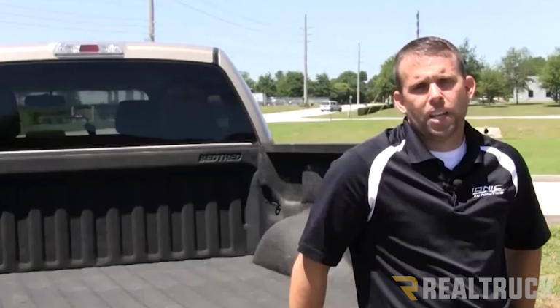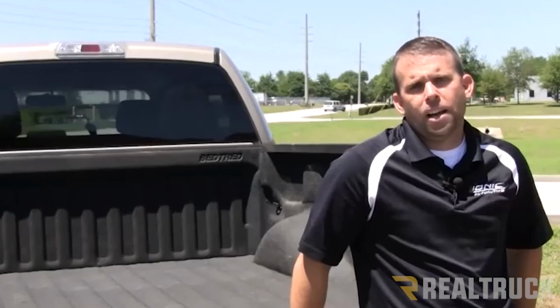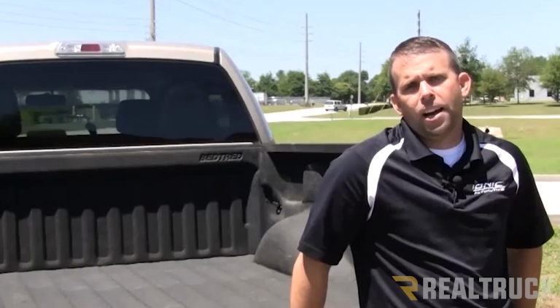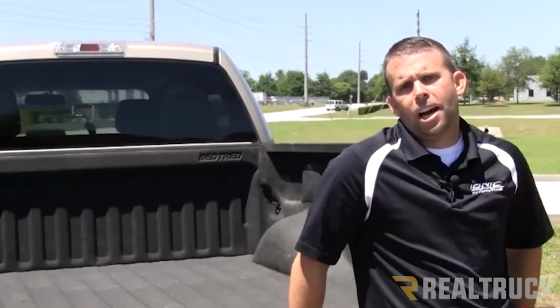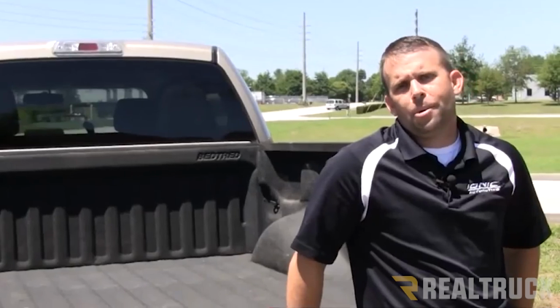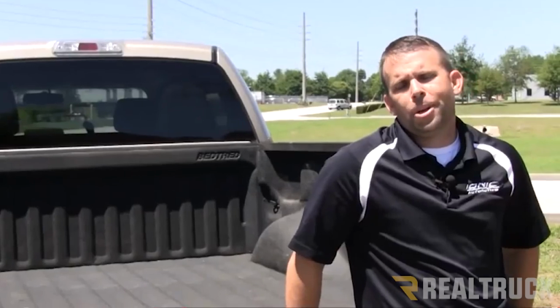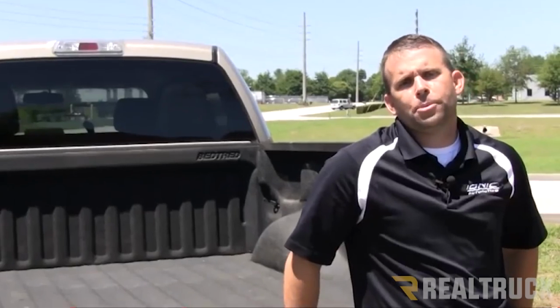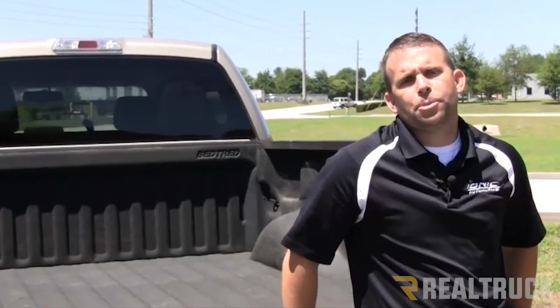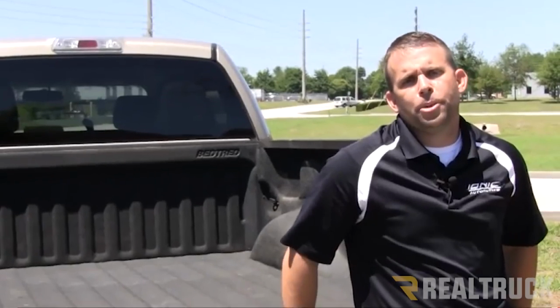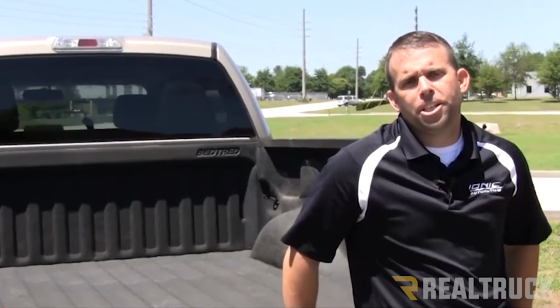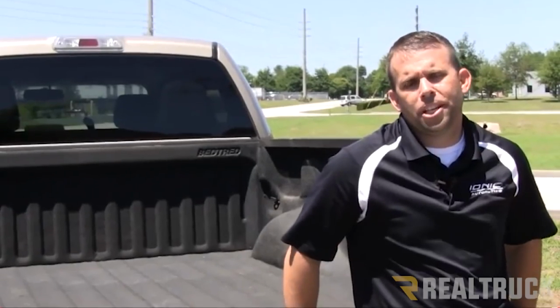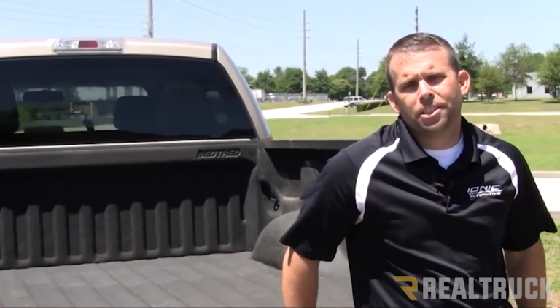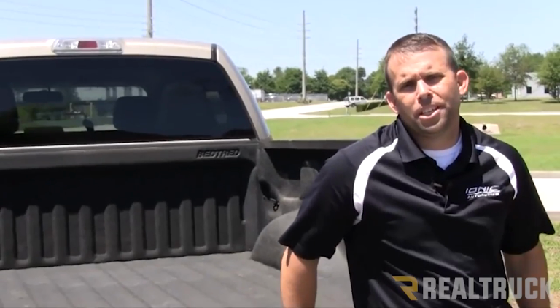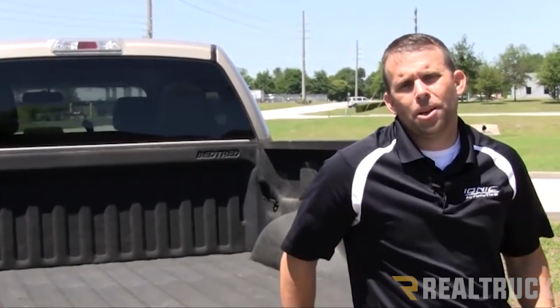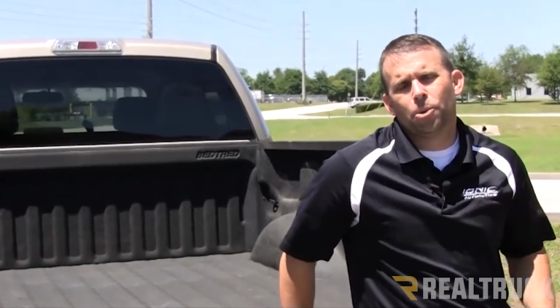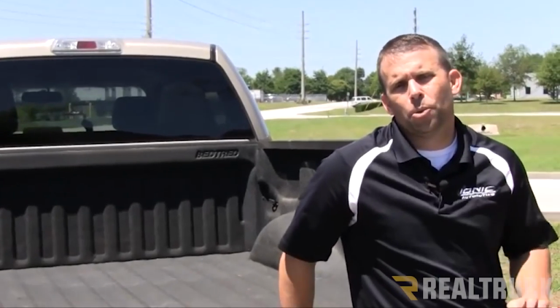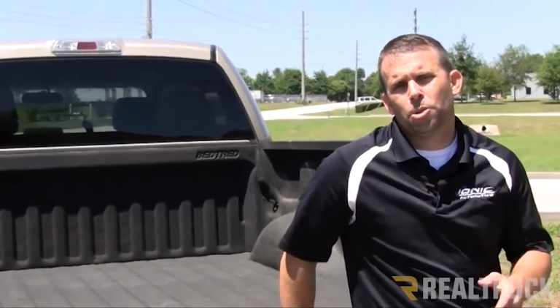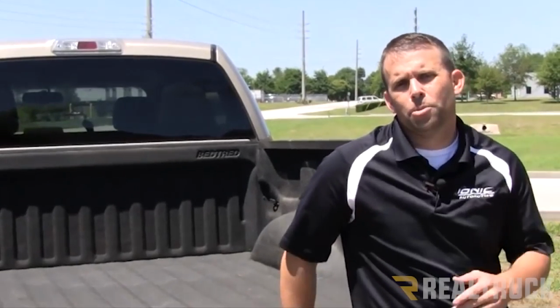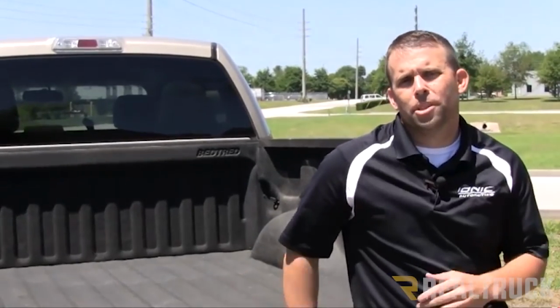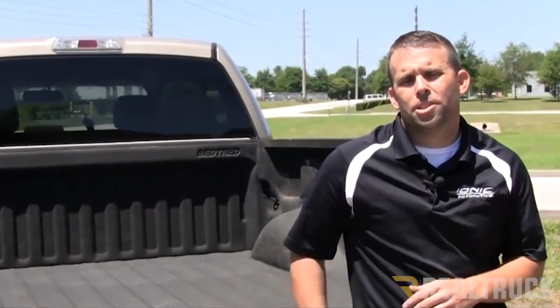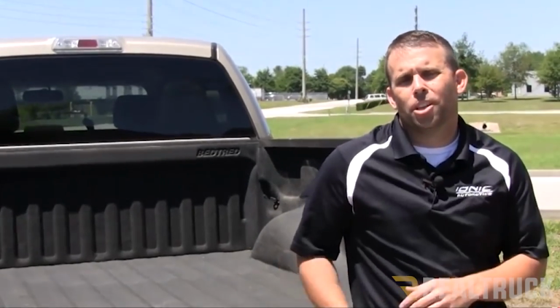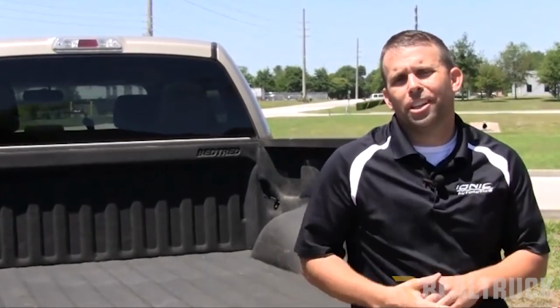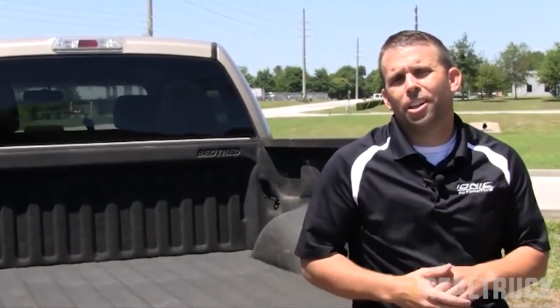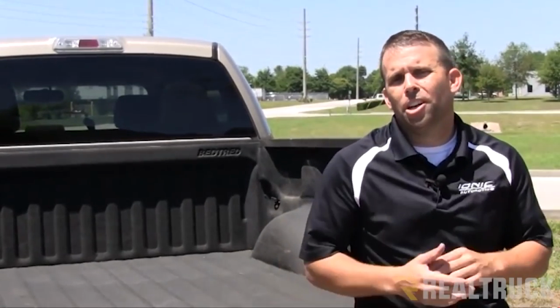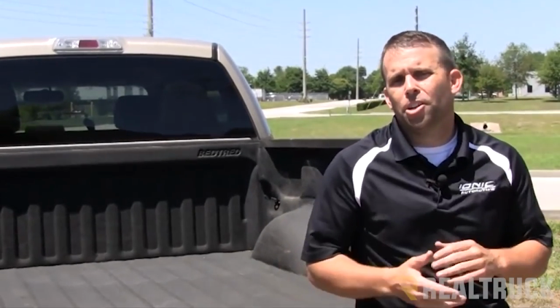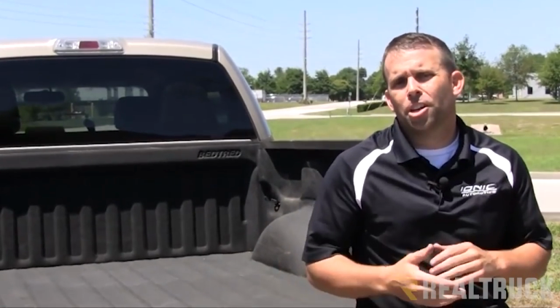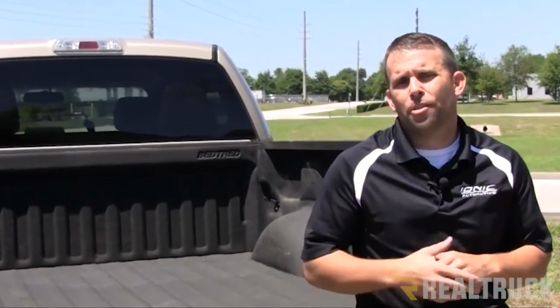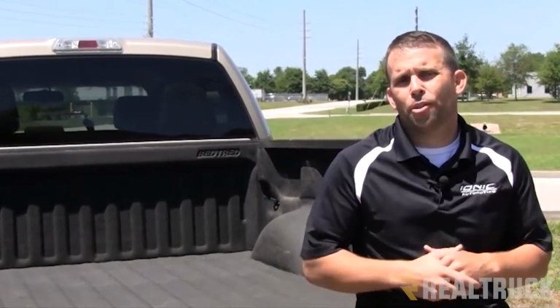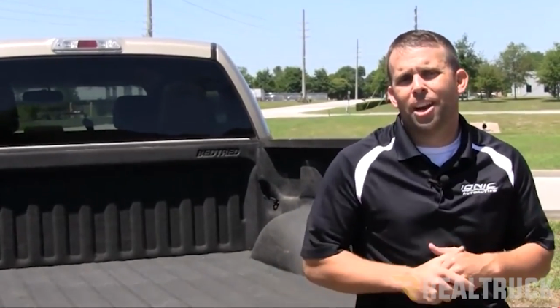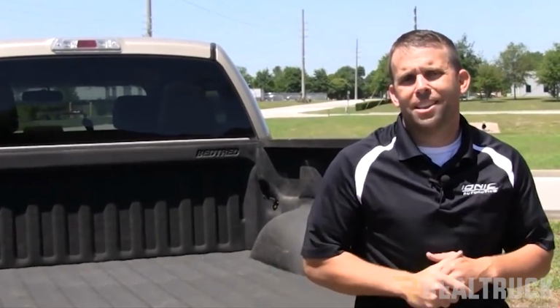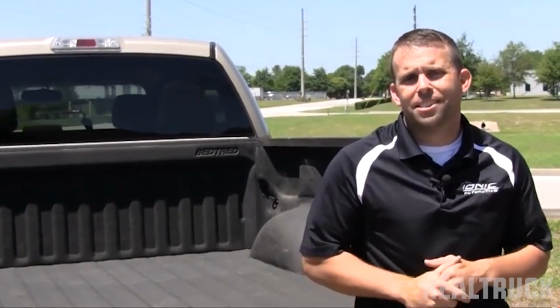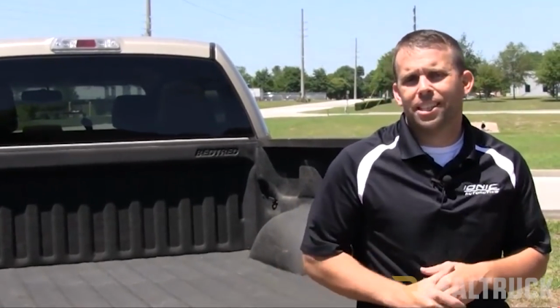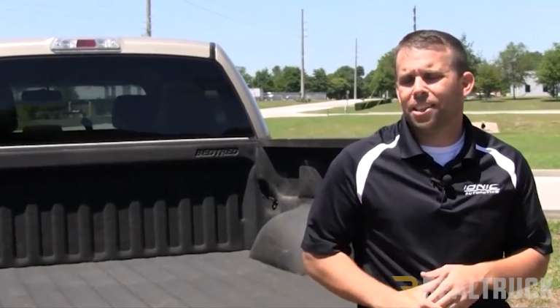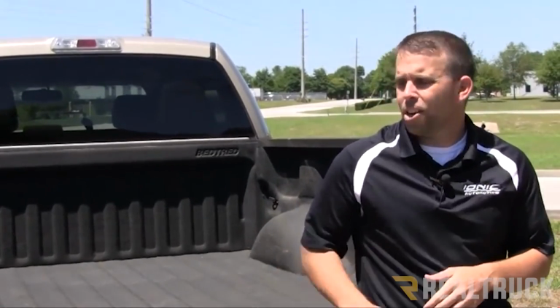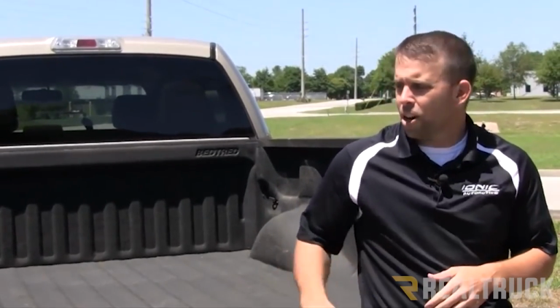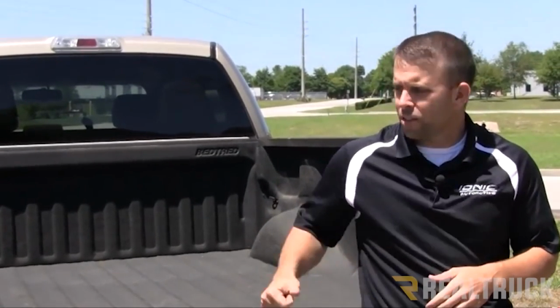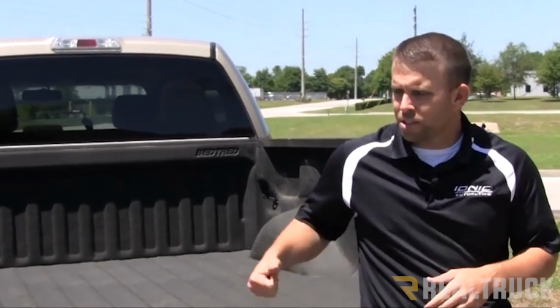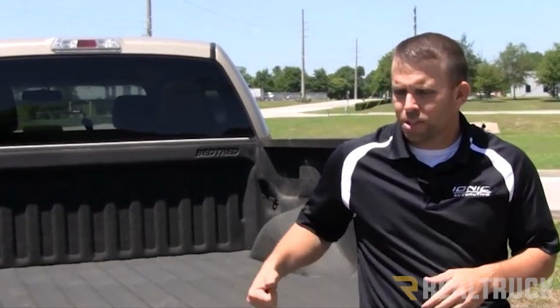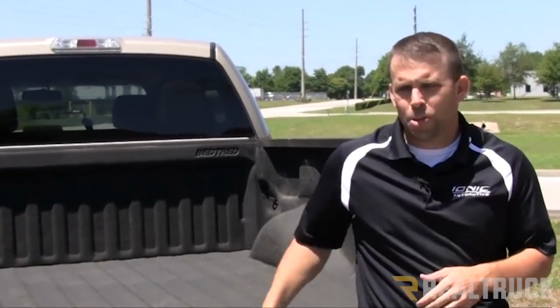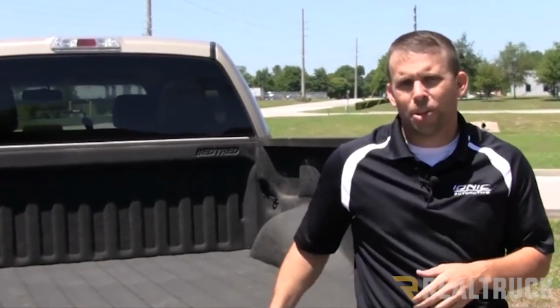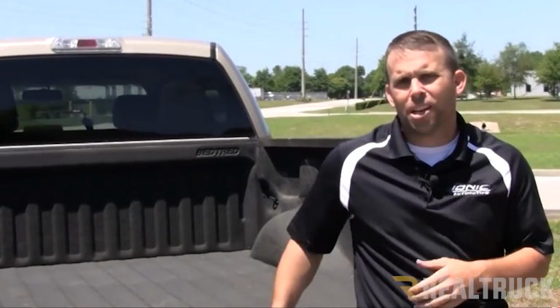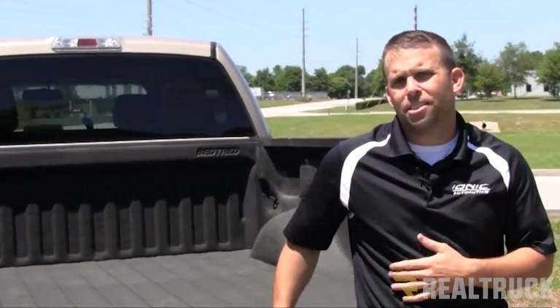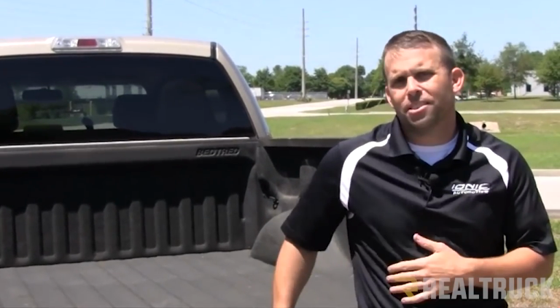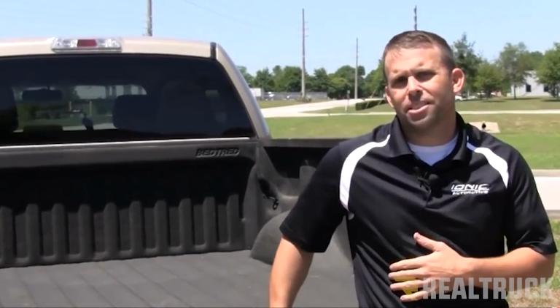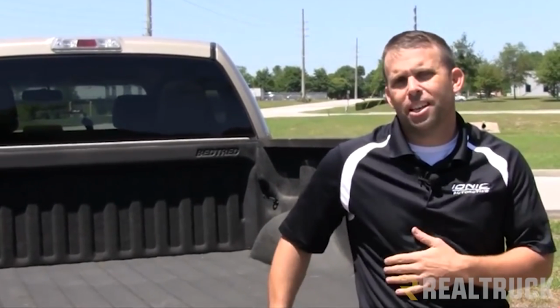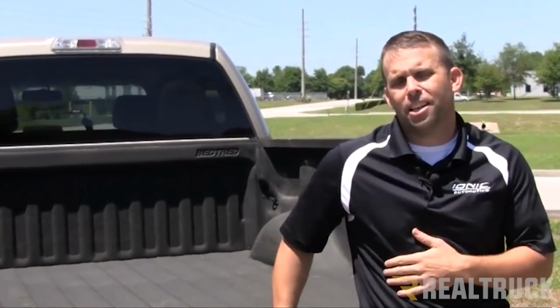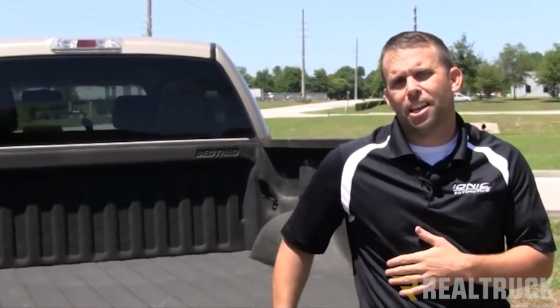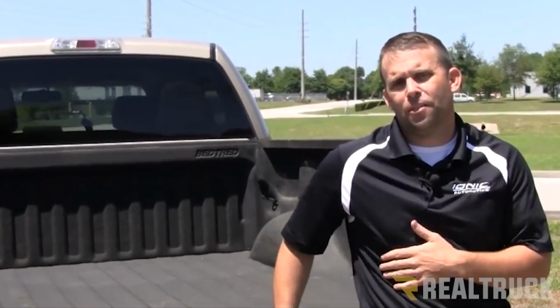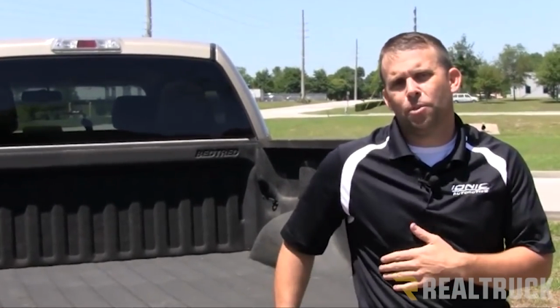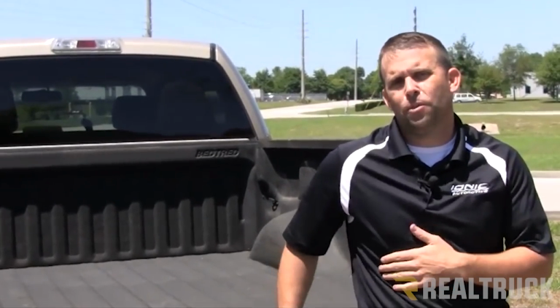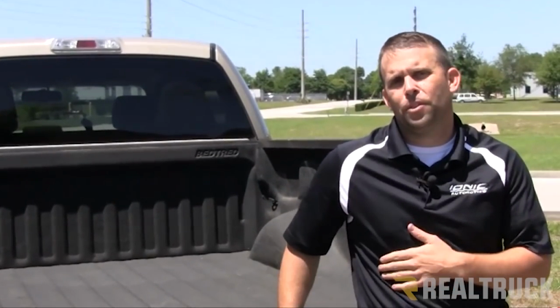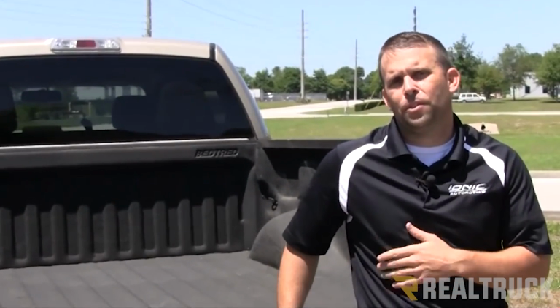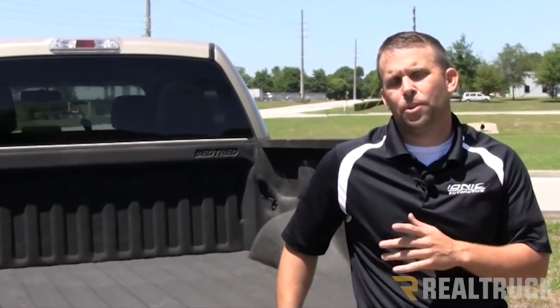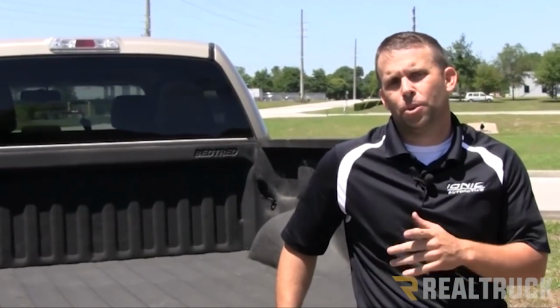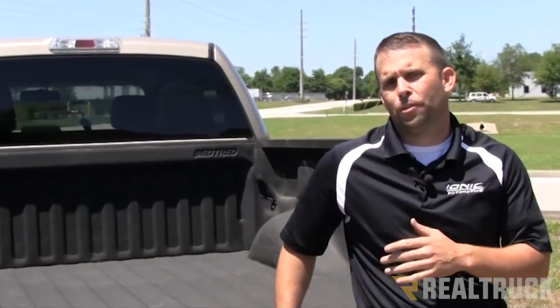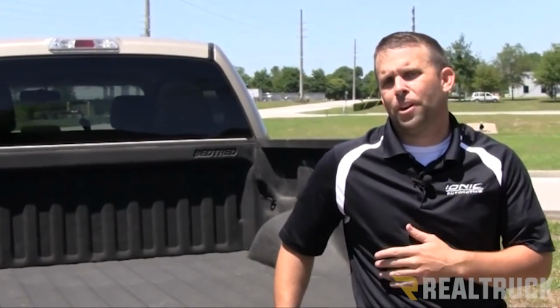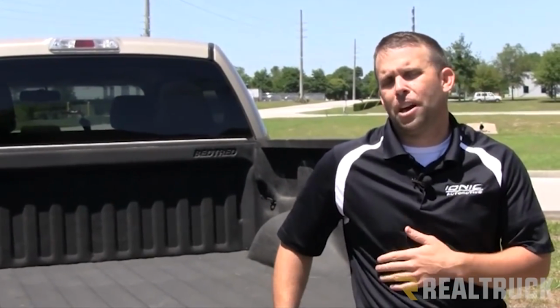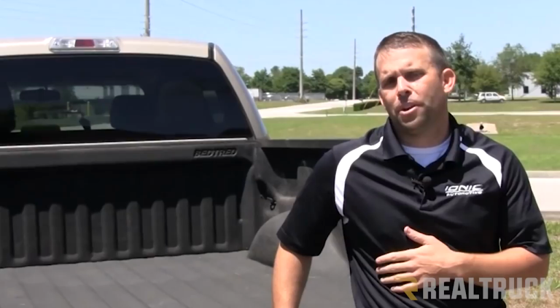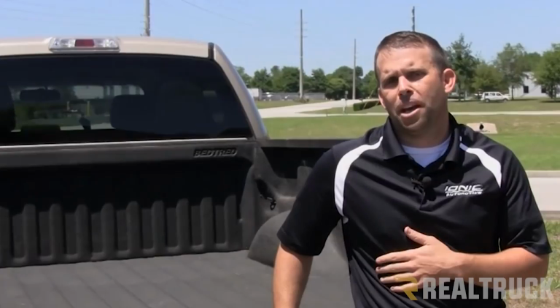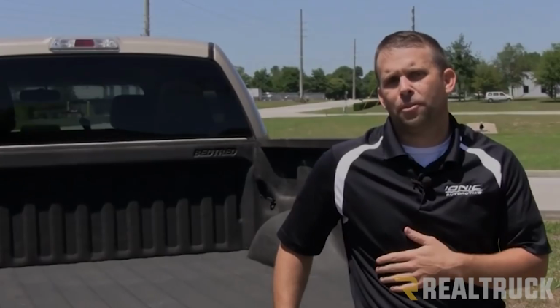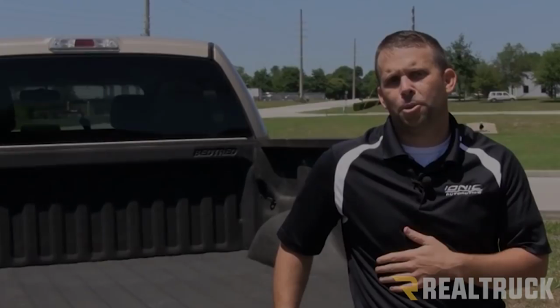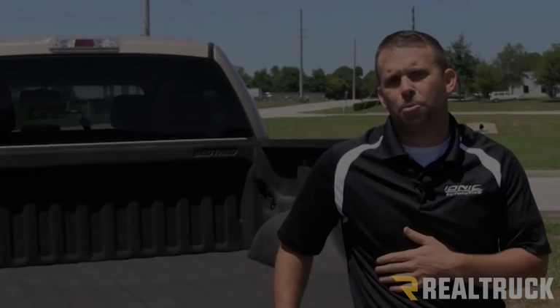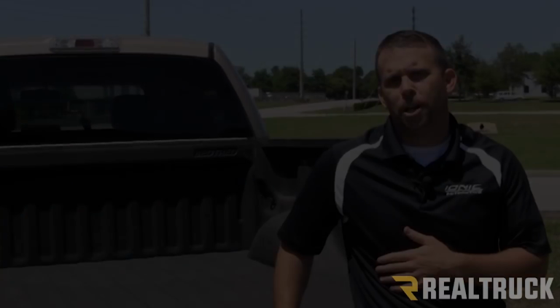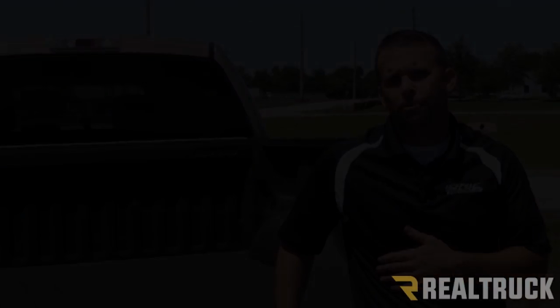Hi, my name is PJ and today we're going to be installing an Undercover SC on this 2010 F-150 with a 5.5 foot bed.